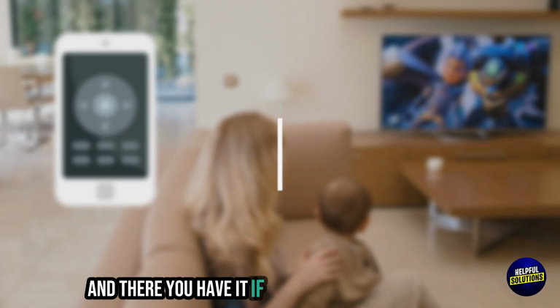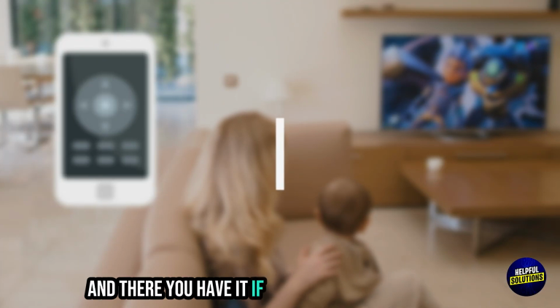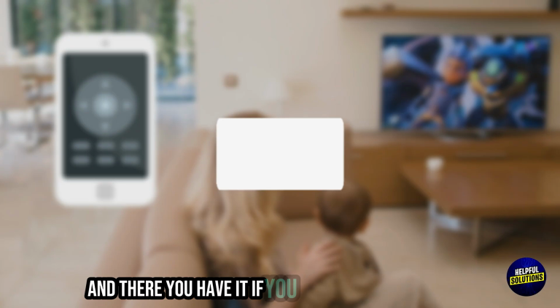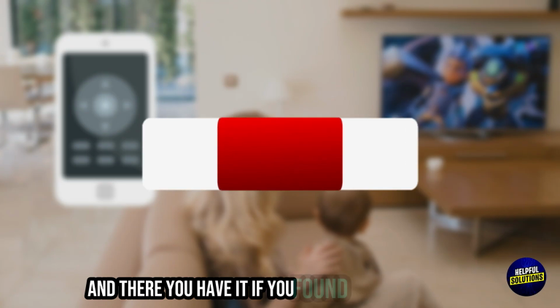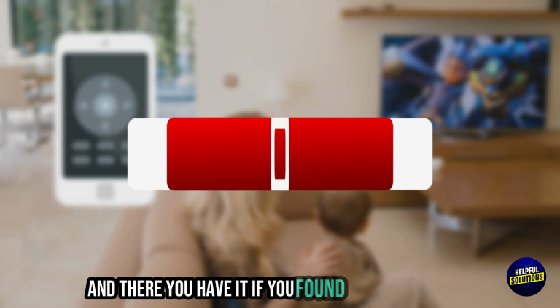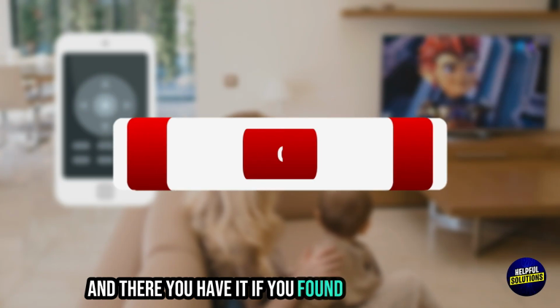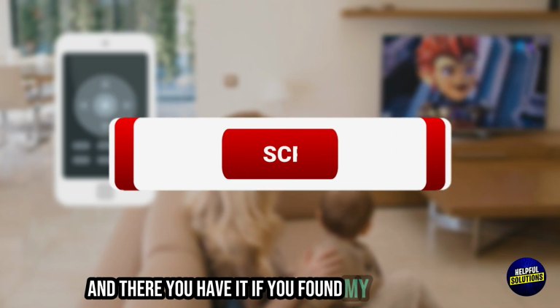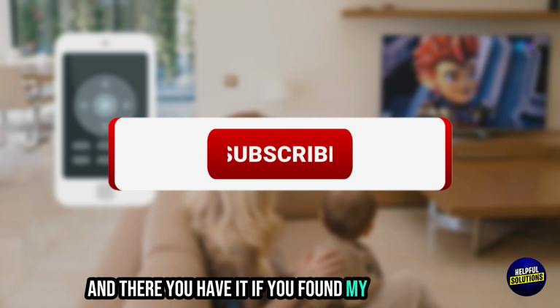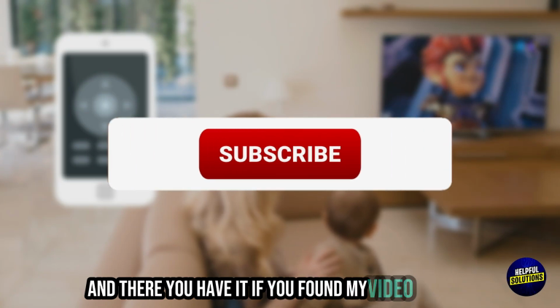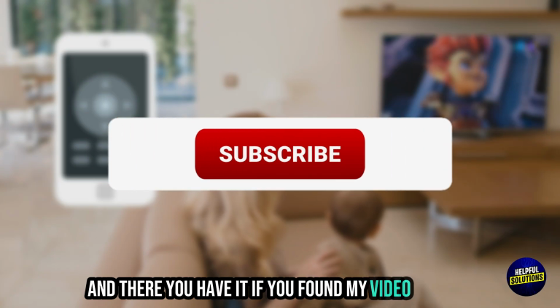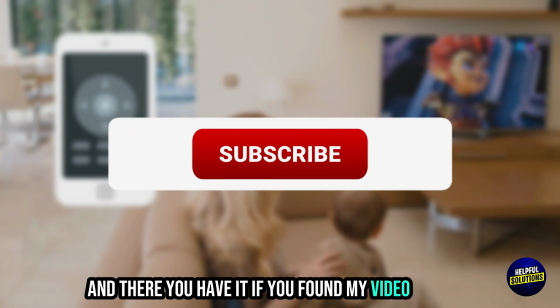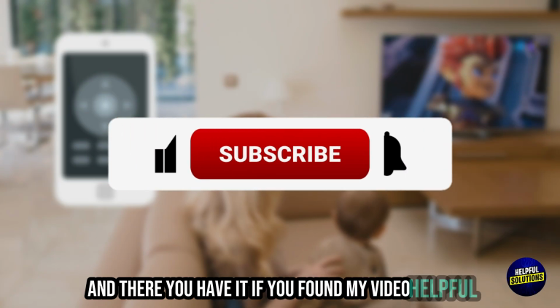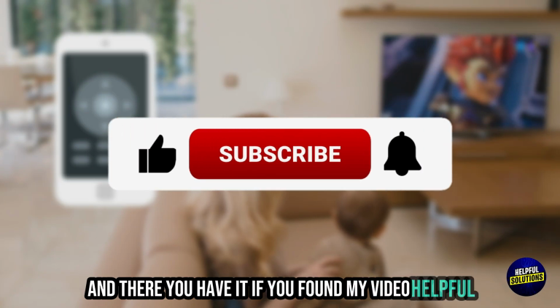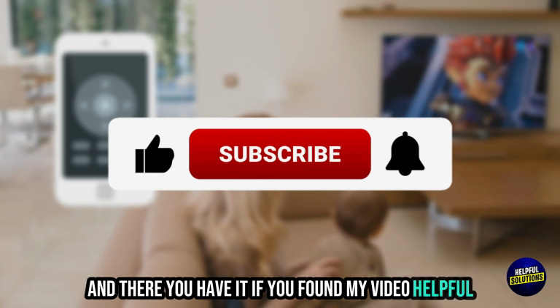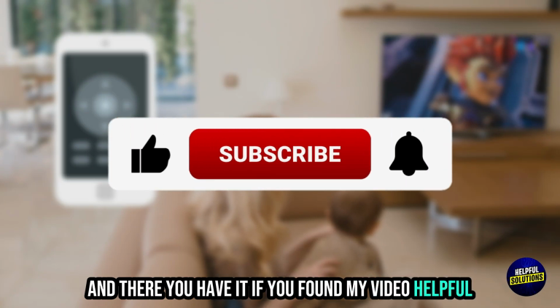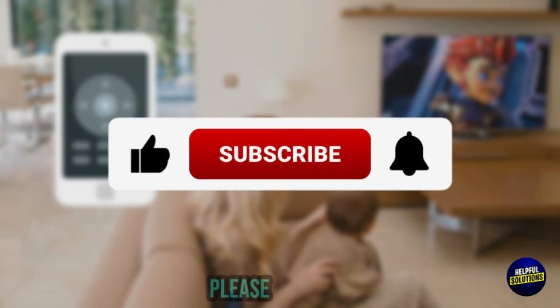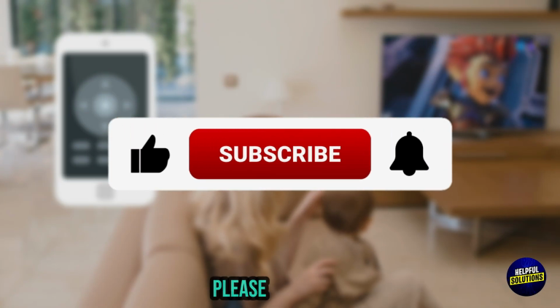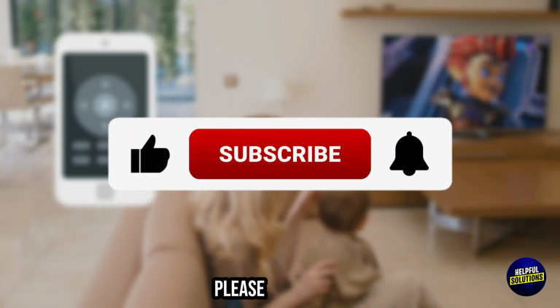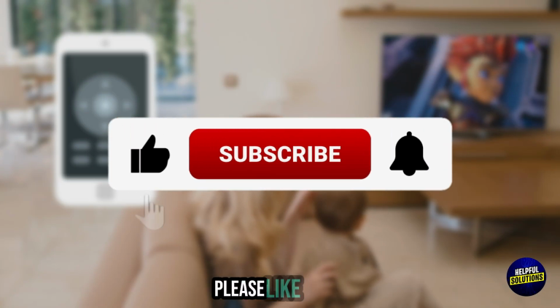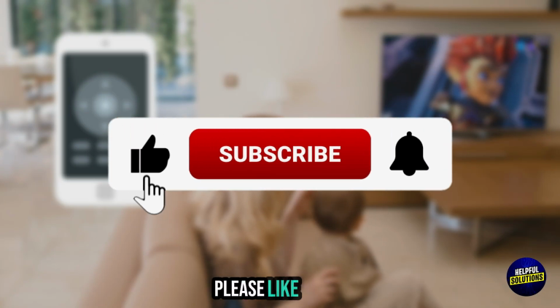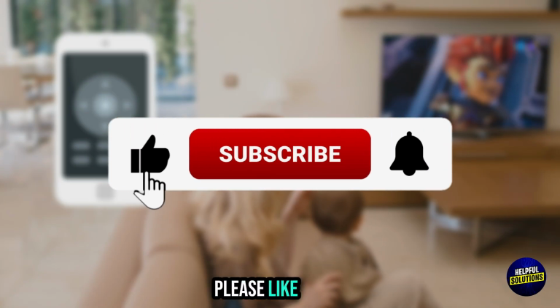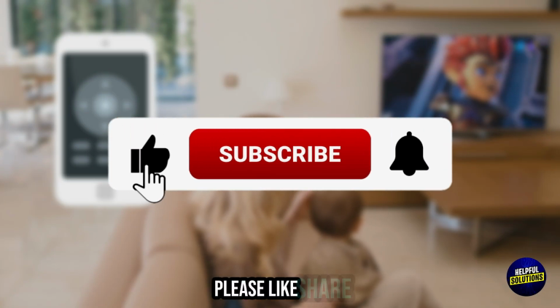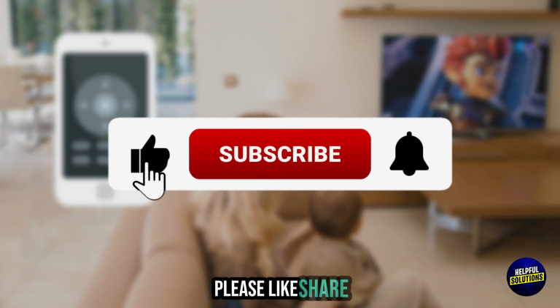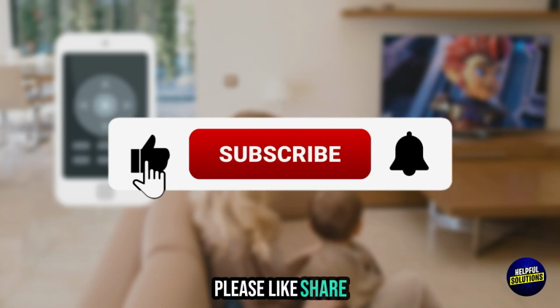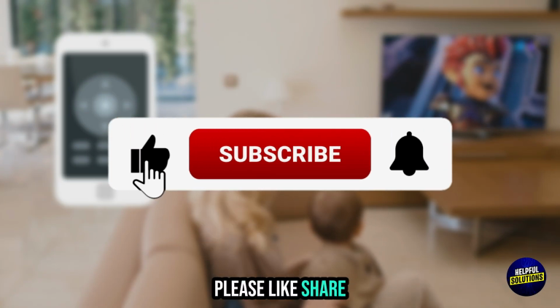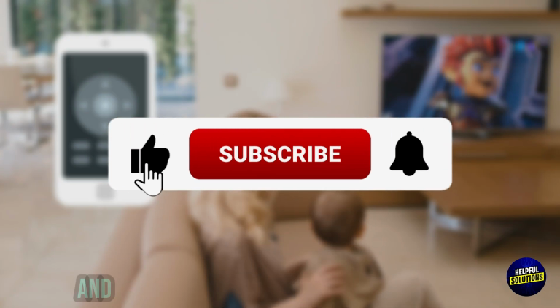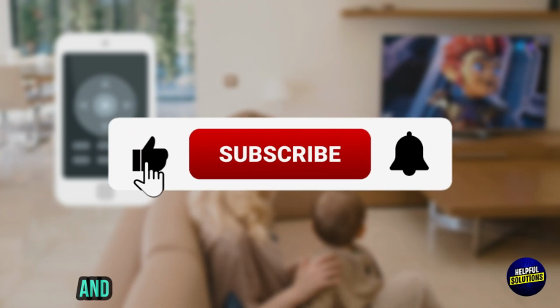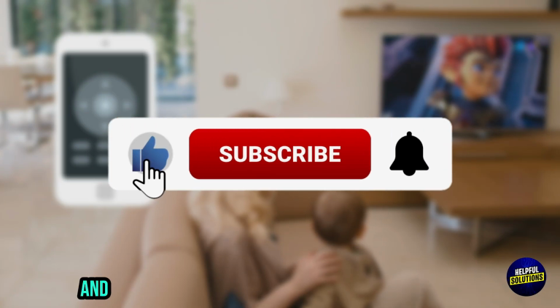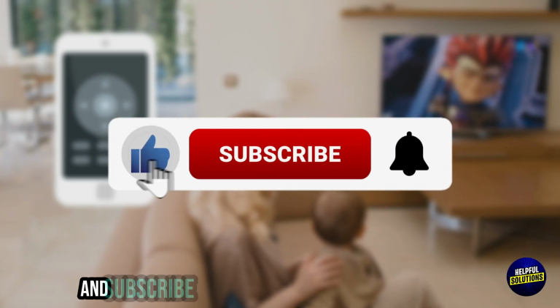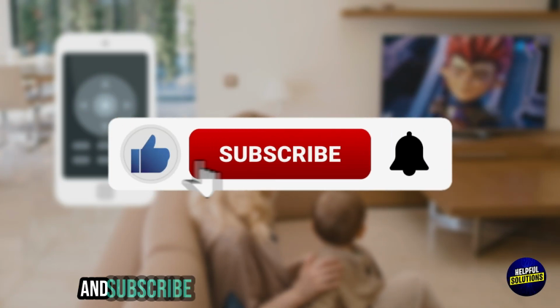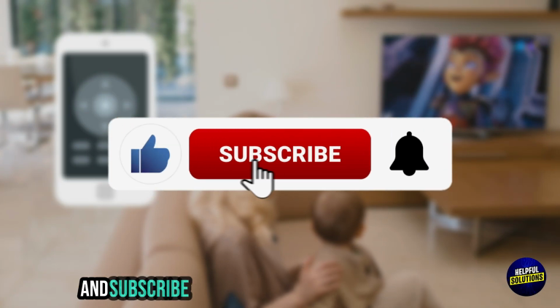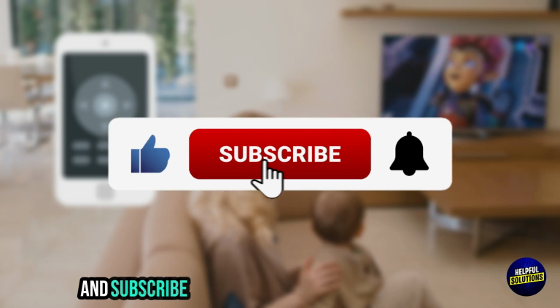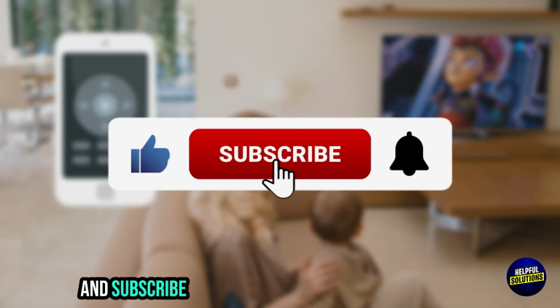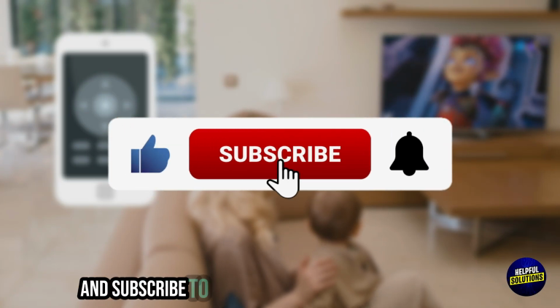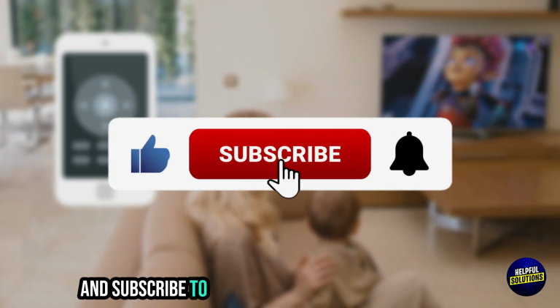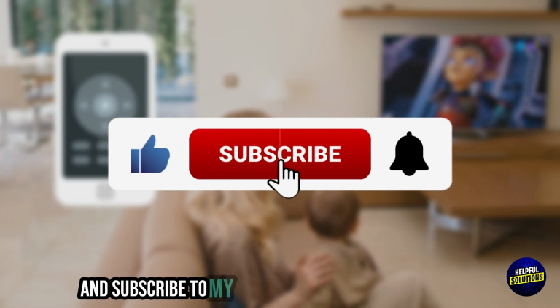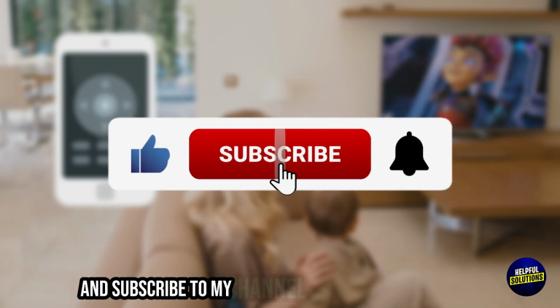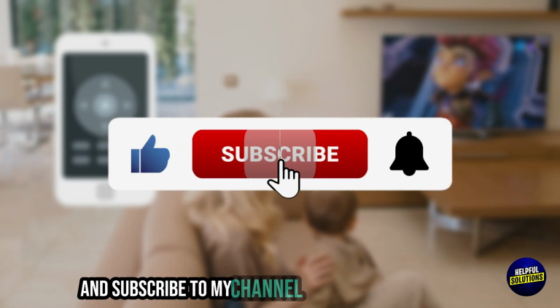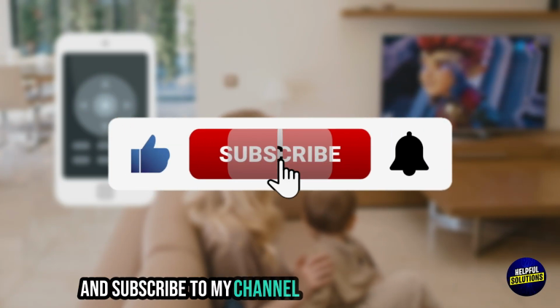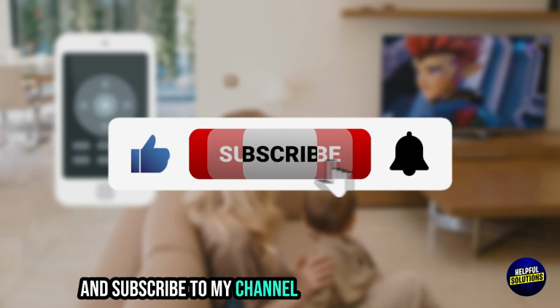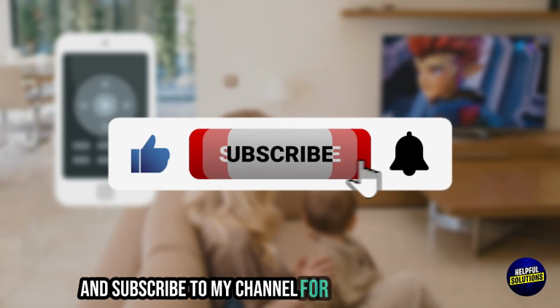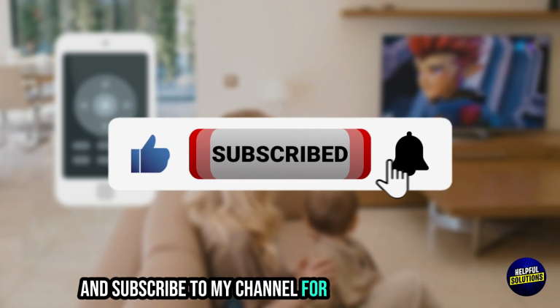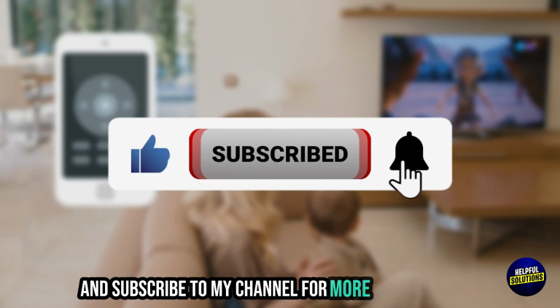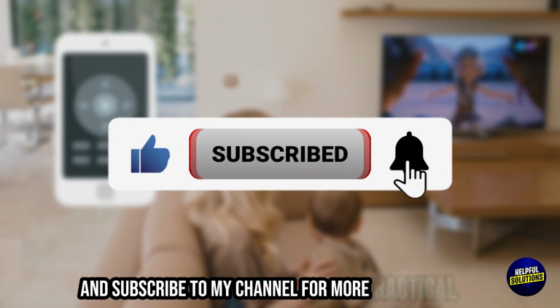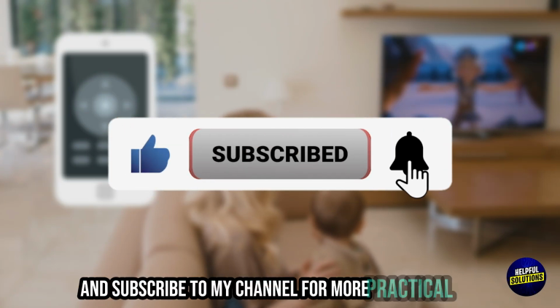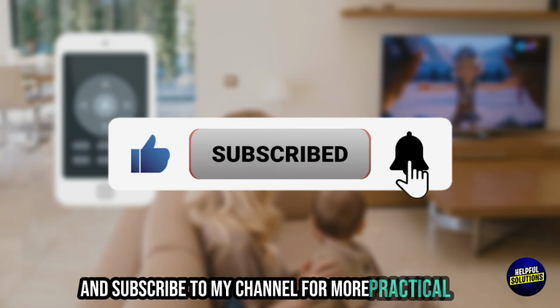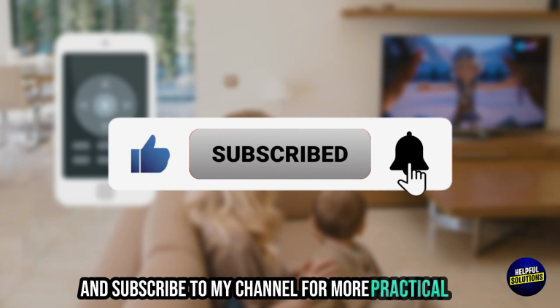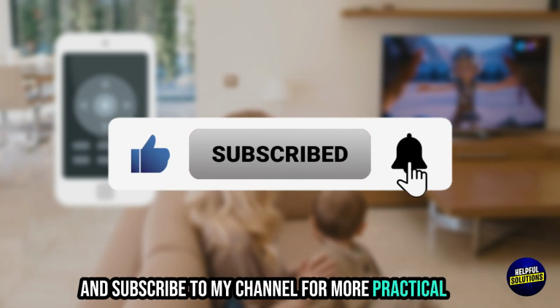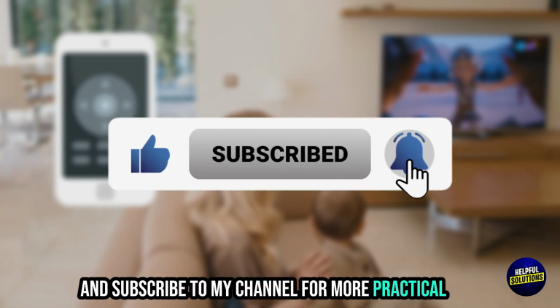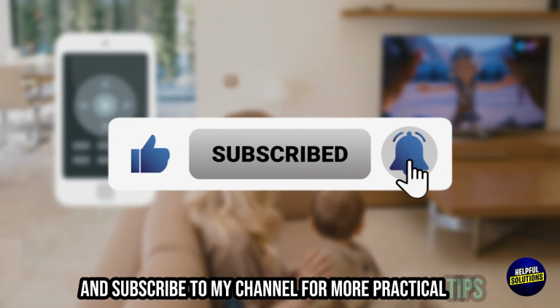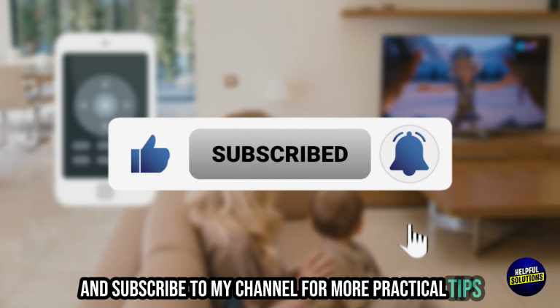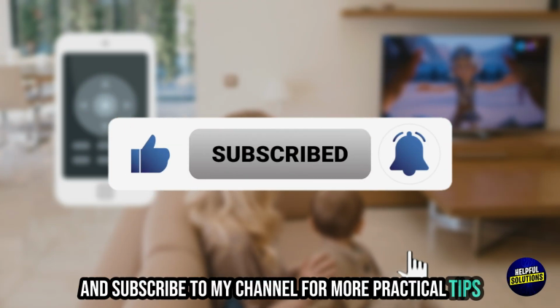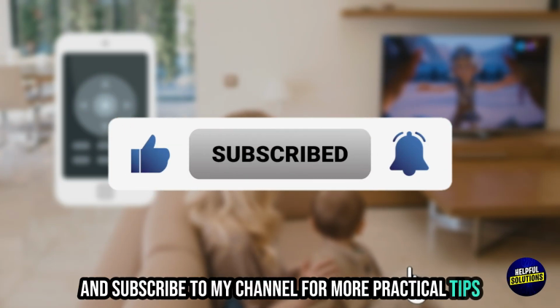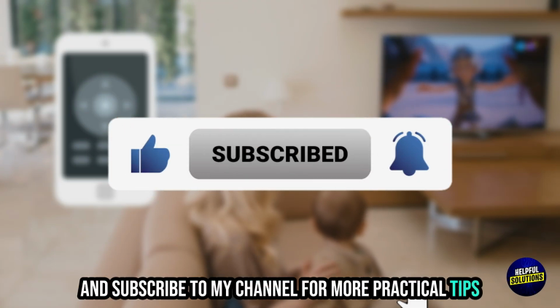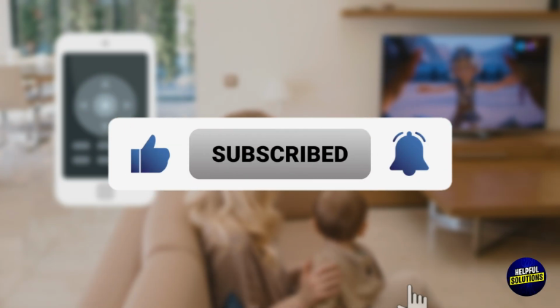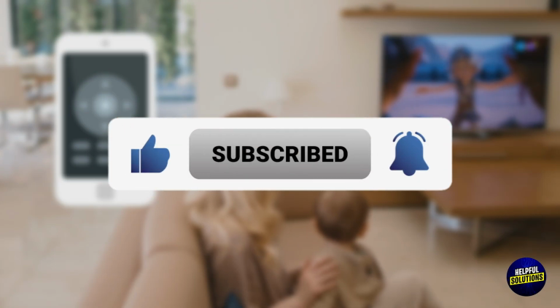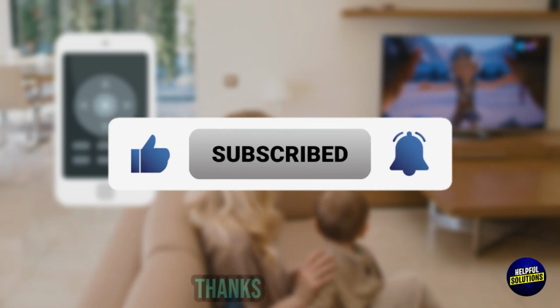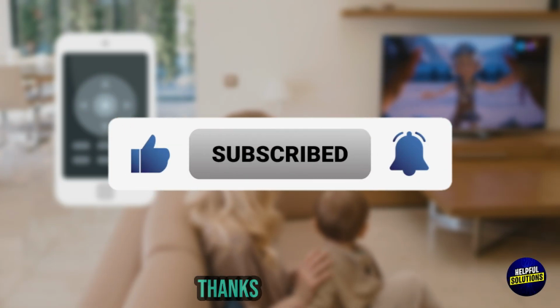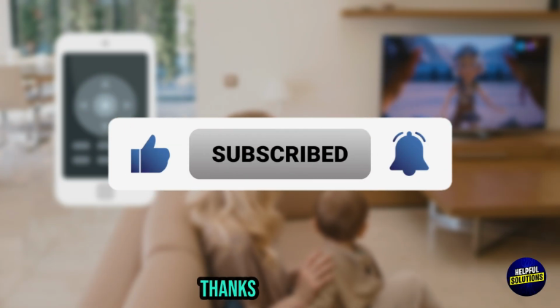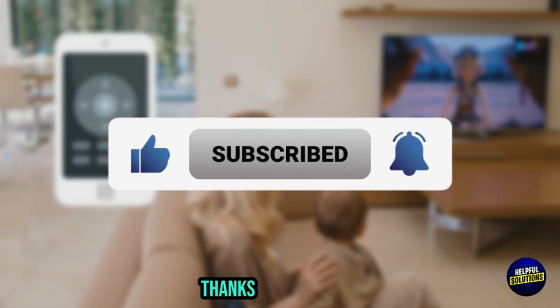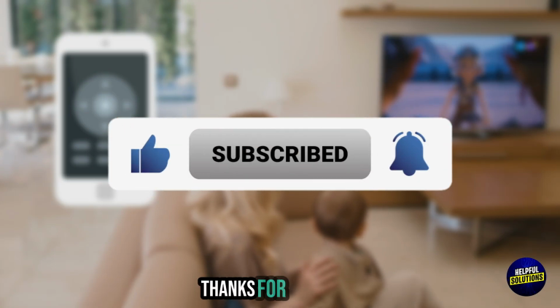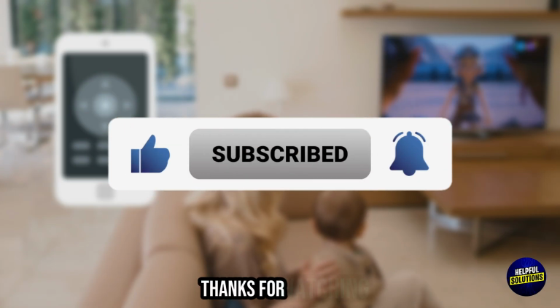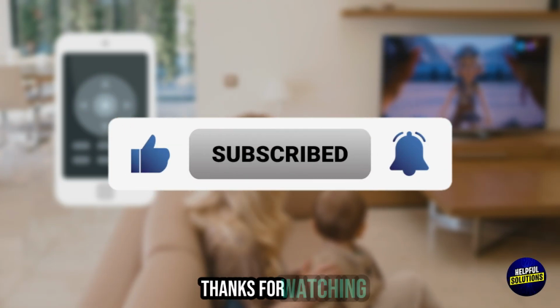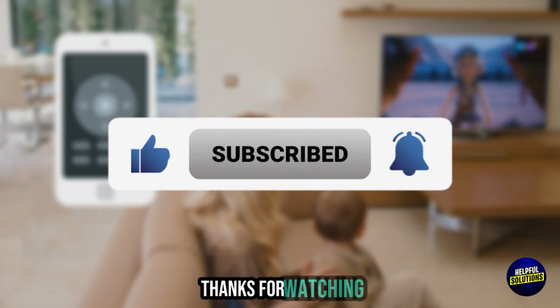If you found this video helpful, please like, share, and subscribe to the channel for more practical tips. Thanks for watching.